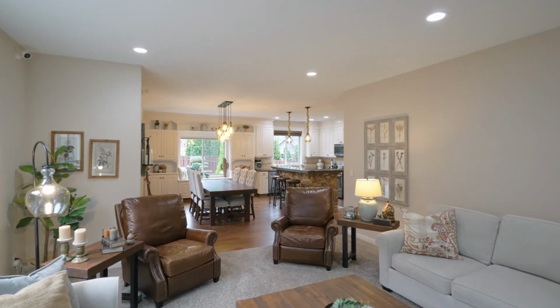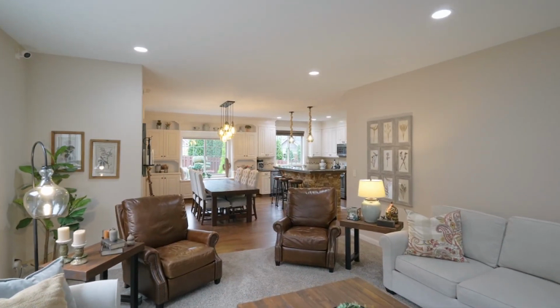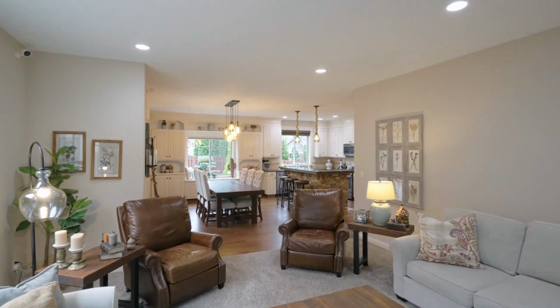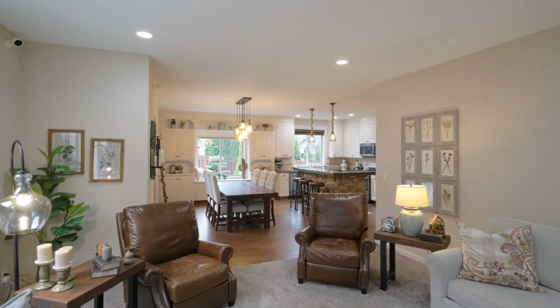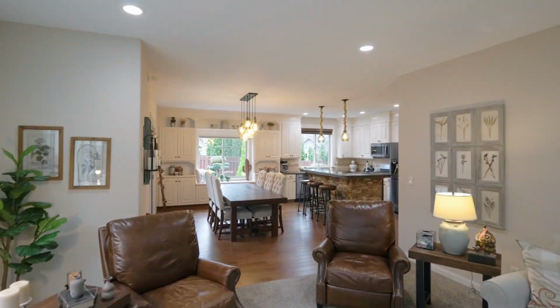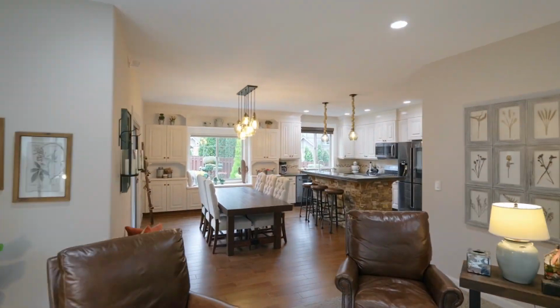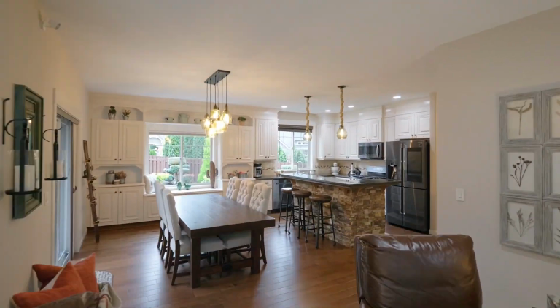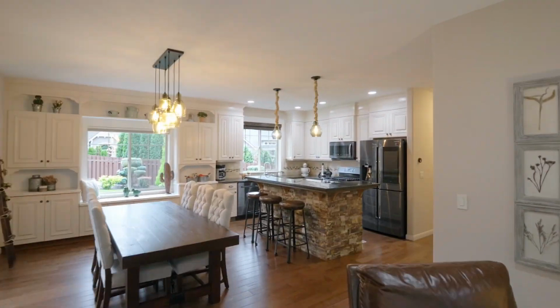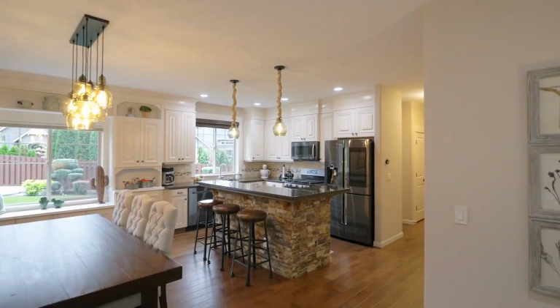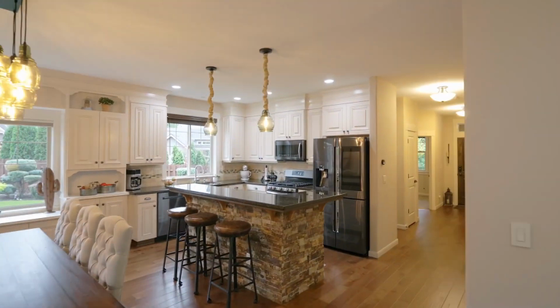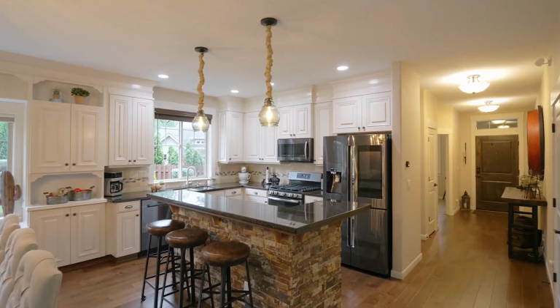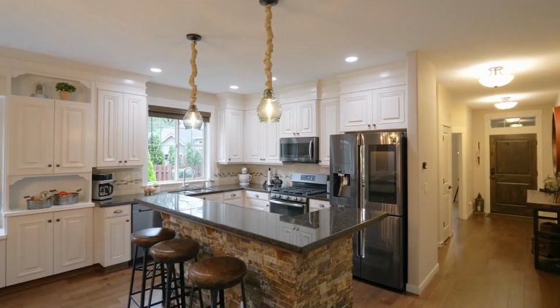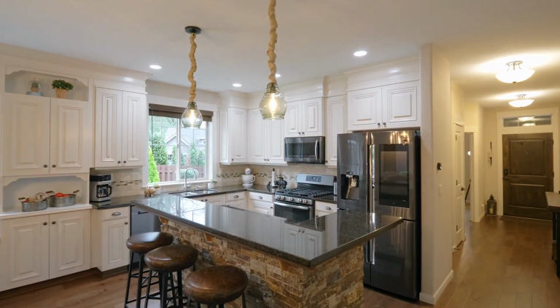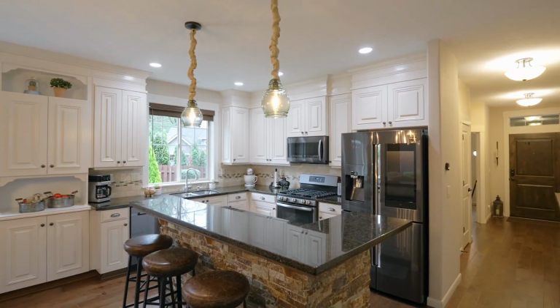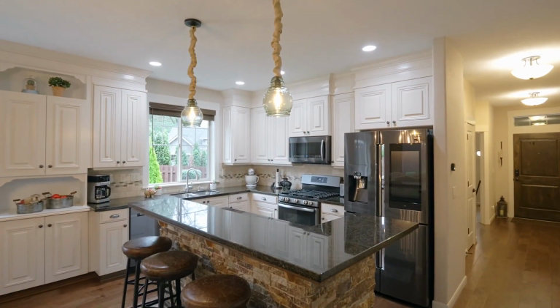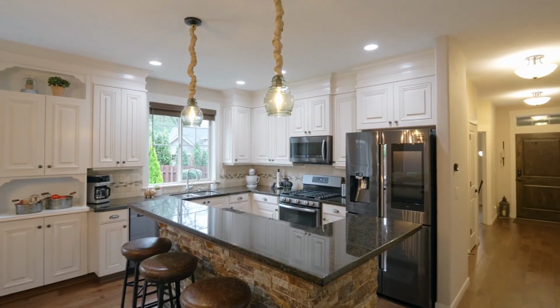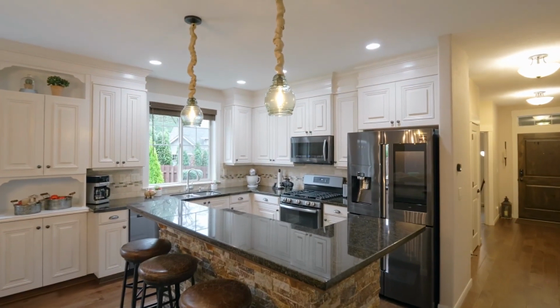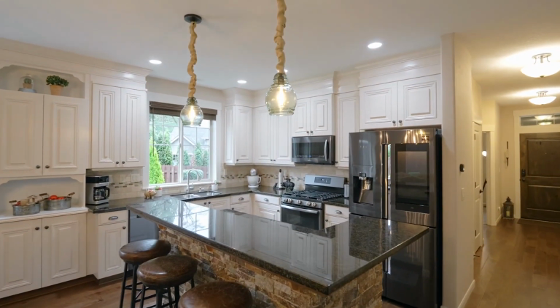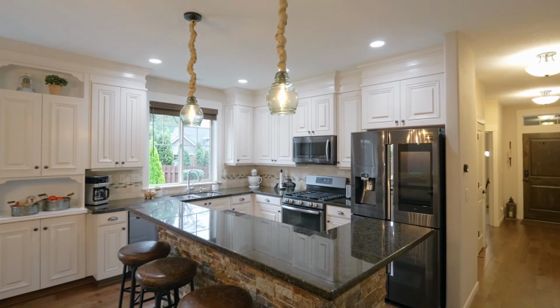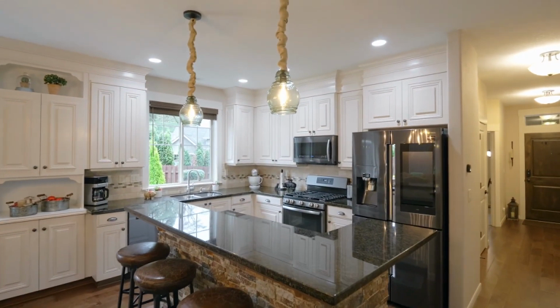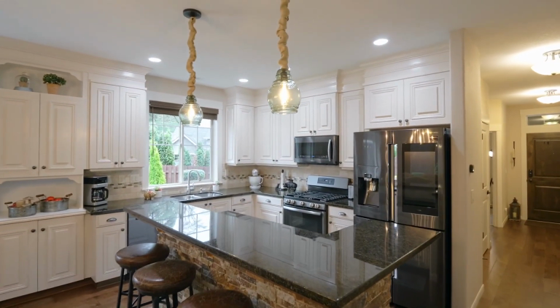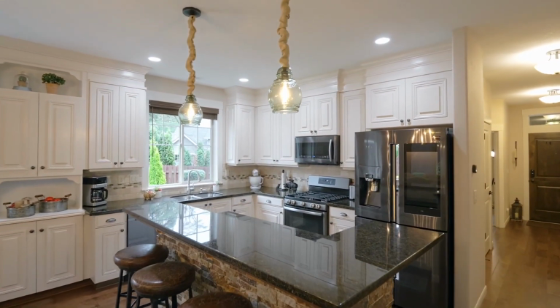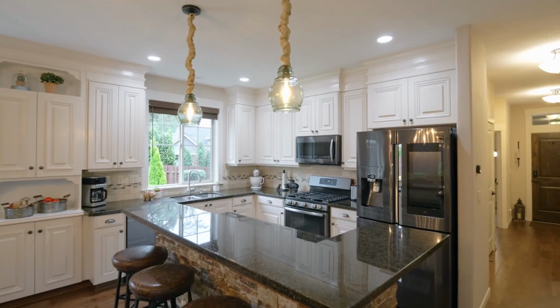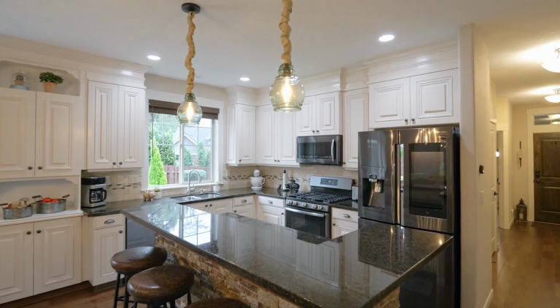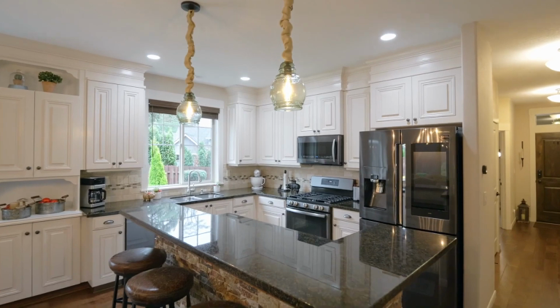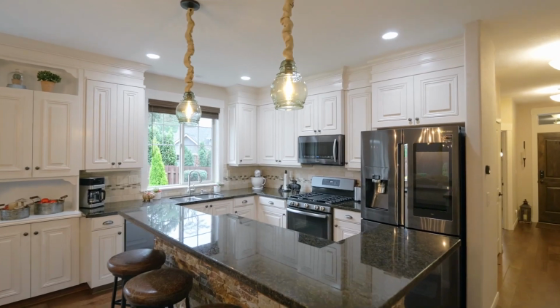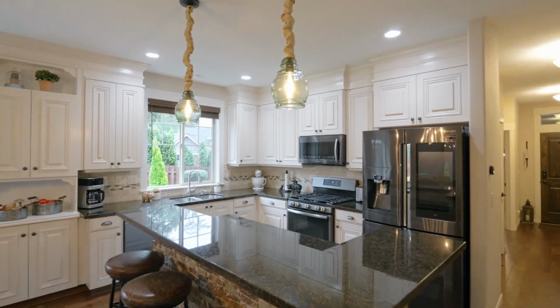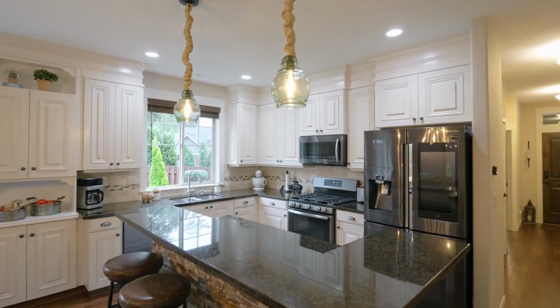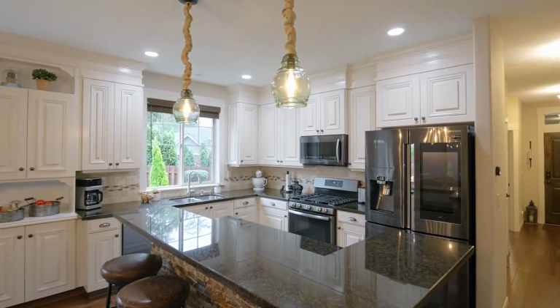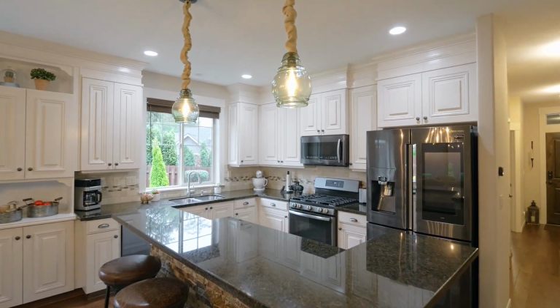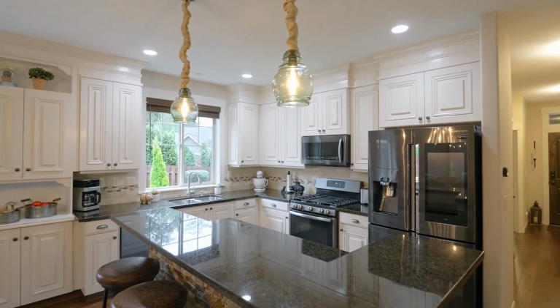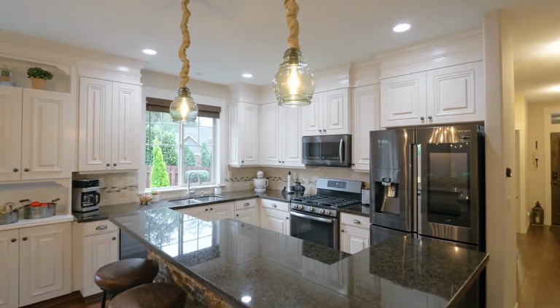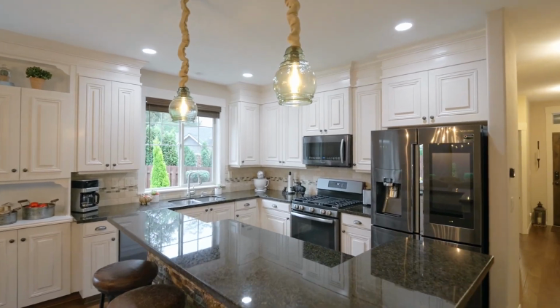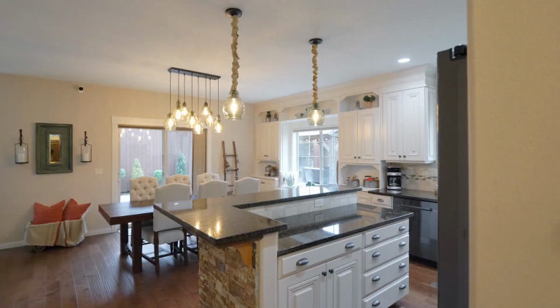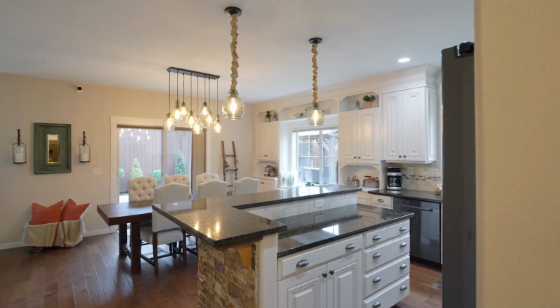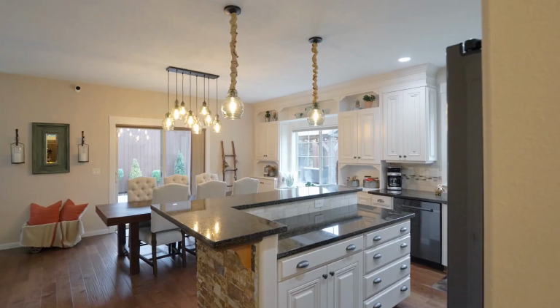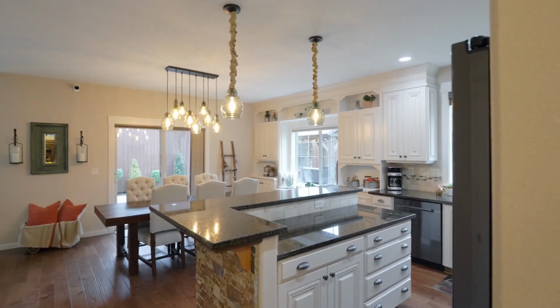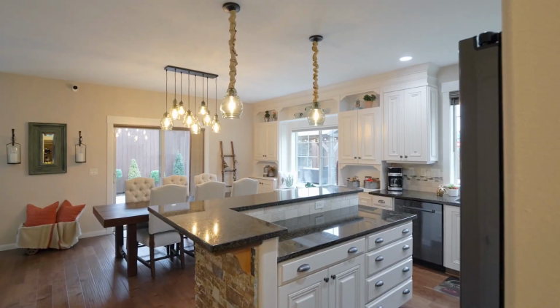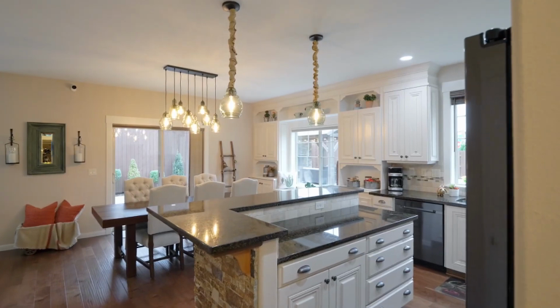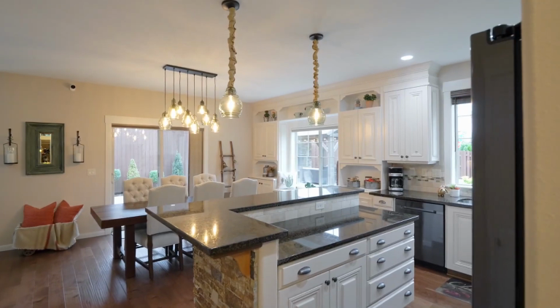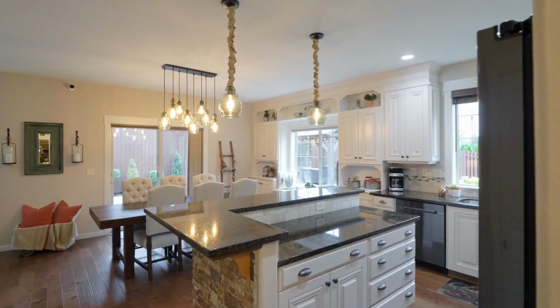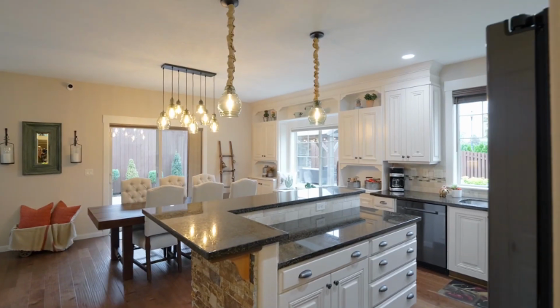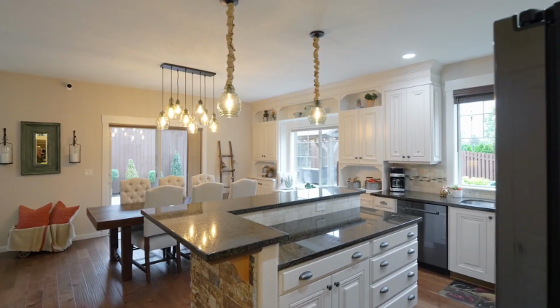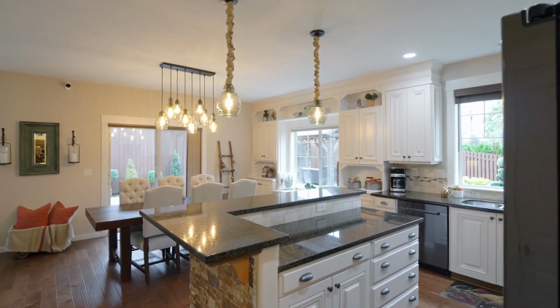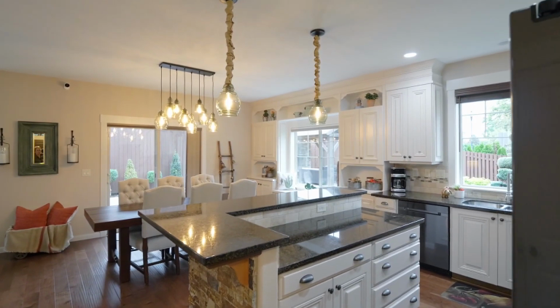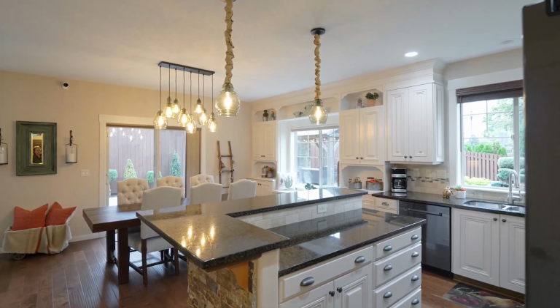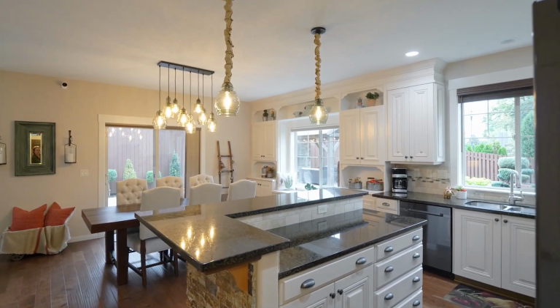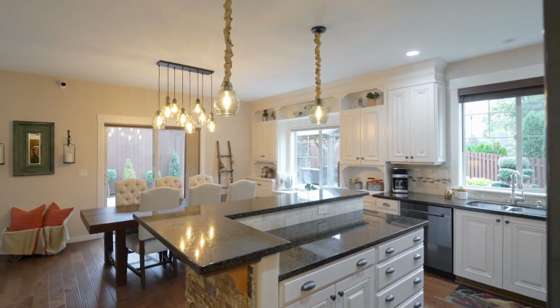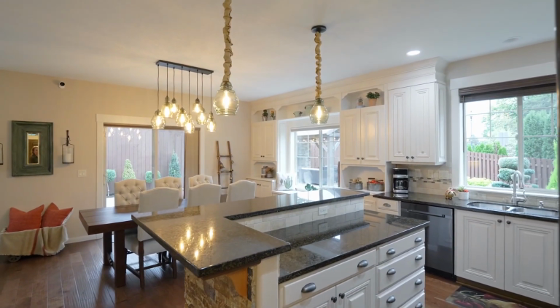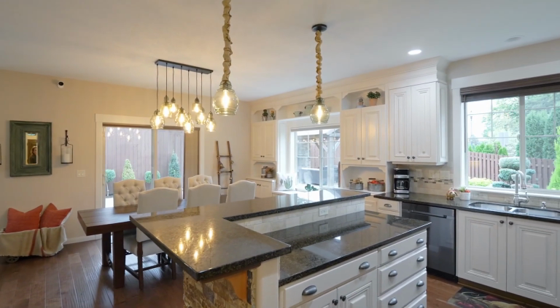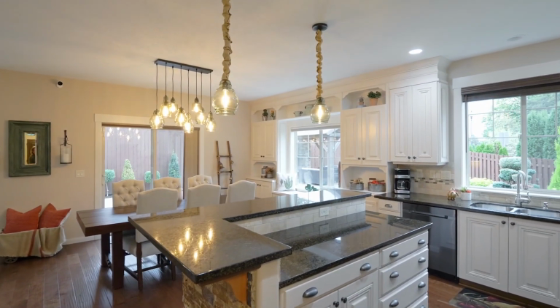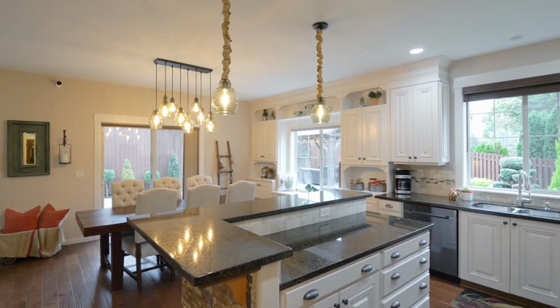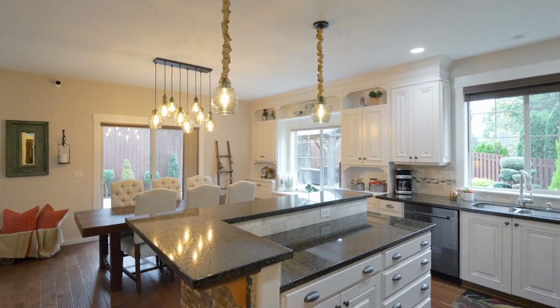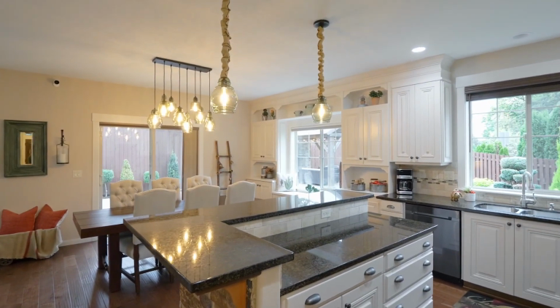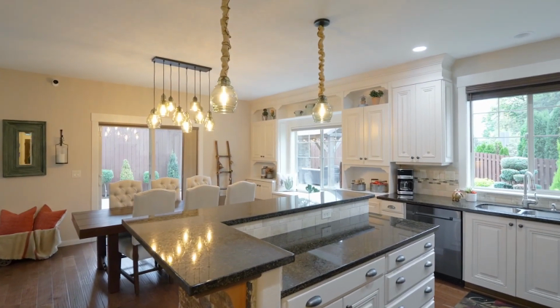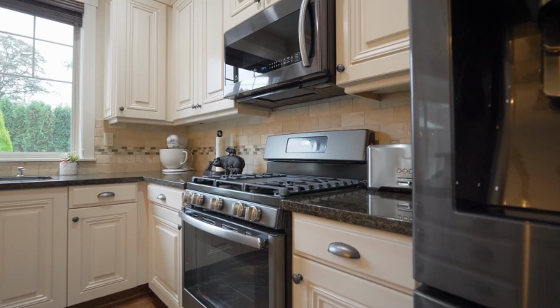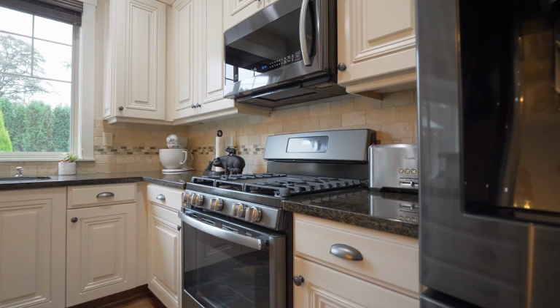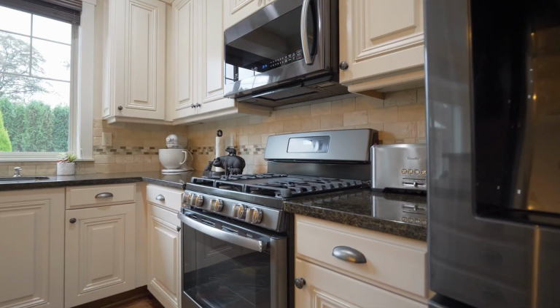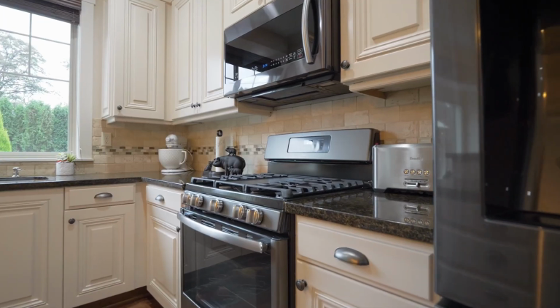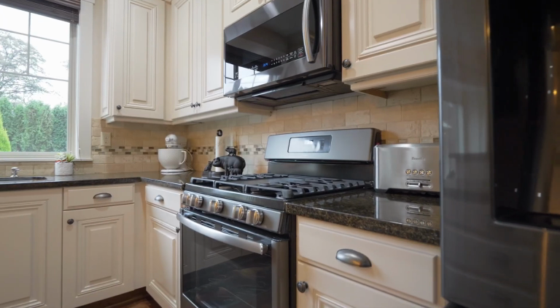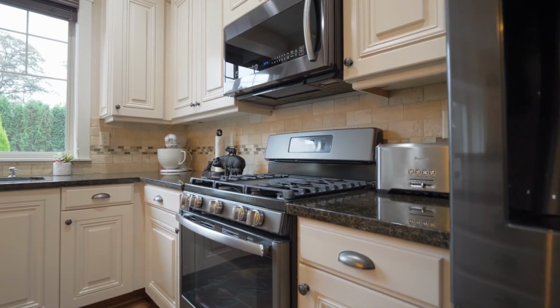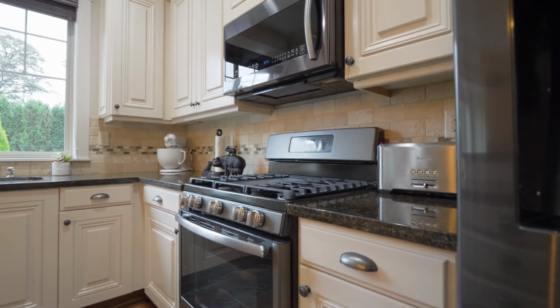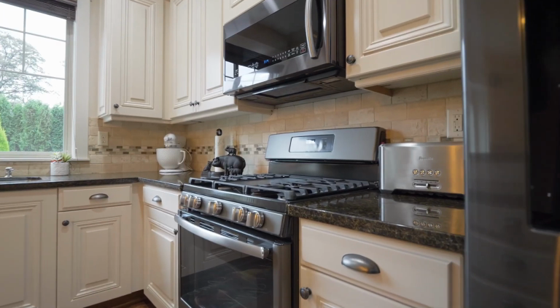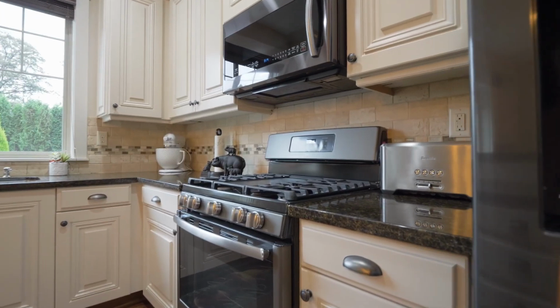The updated kitchen features granite countertops, custom cabinets, and new Samsung Smart Appliances.